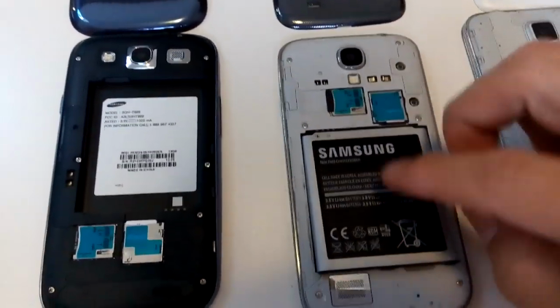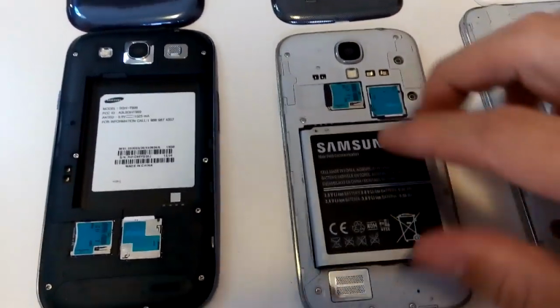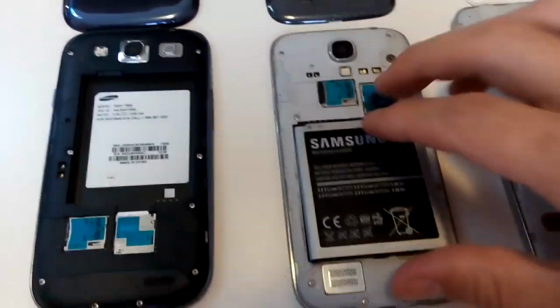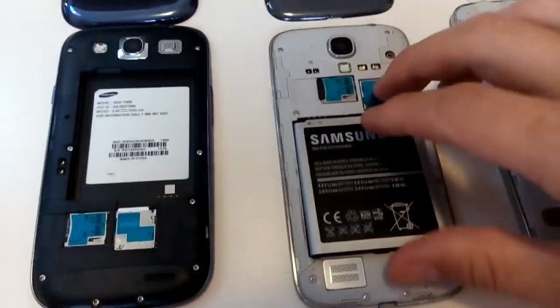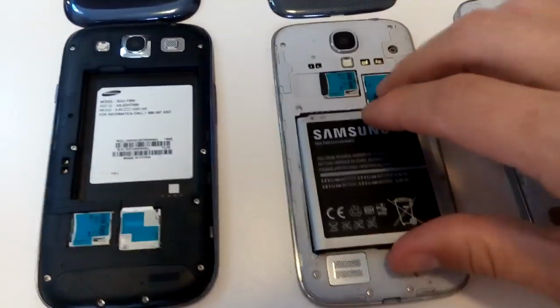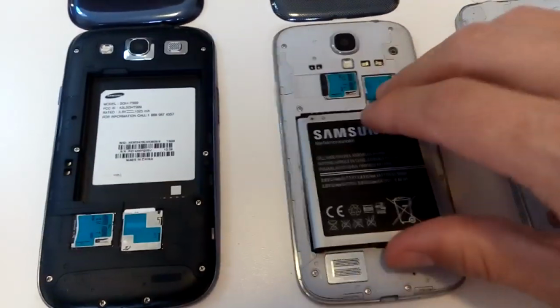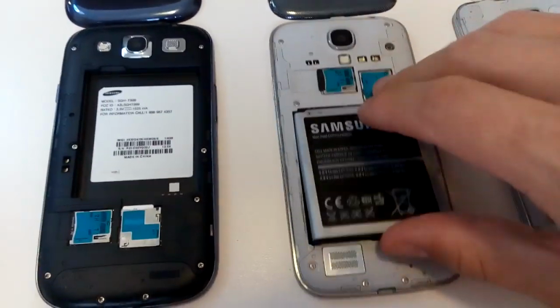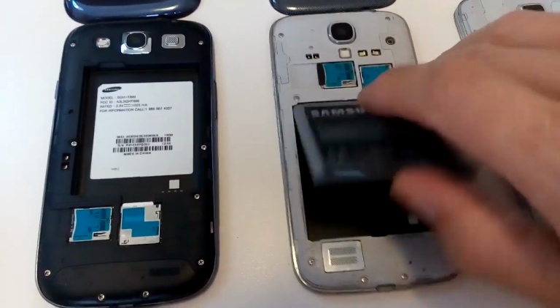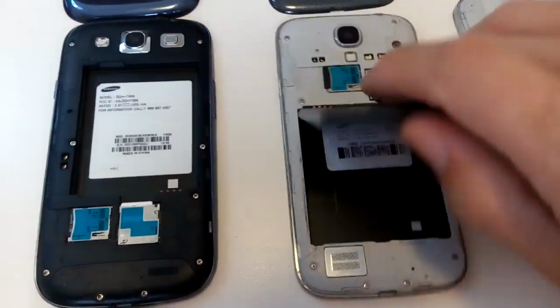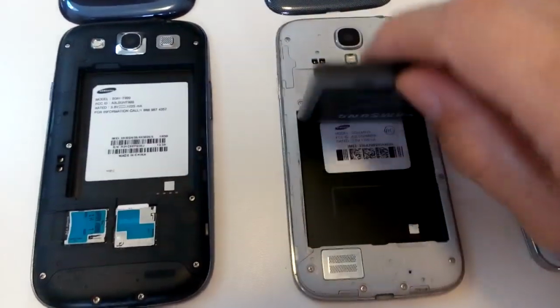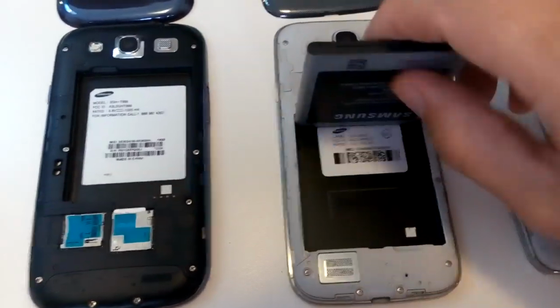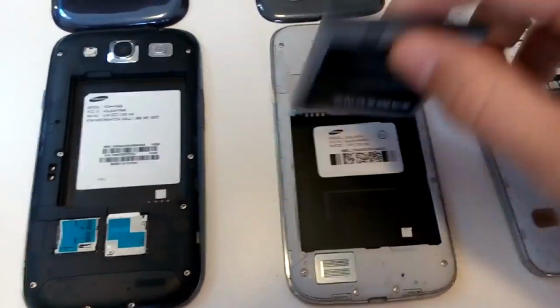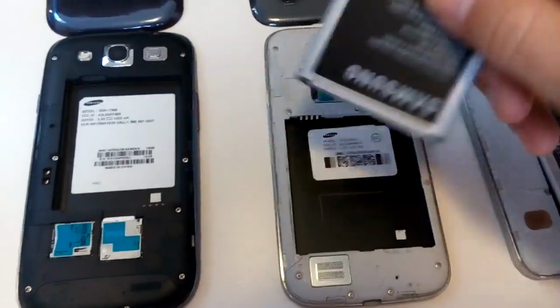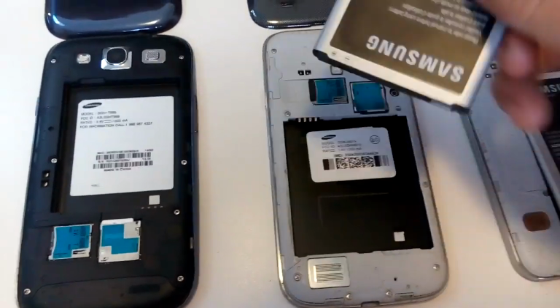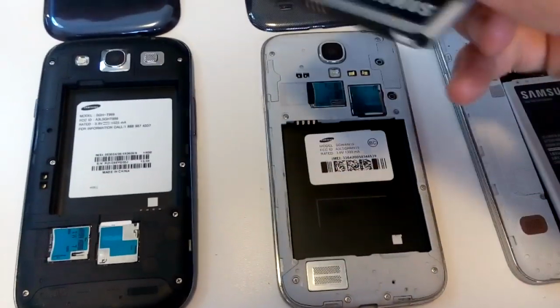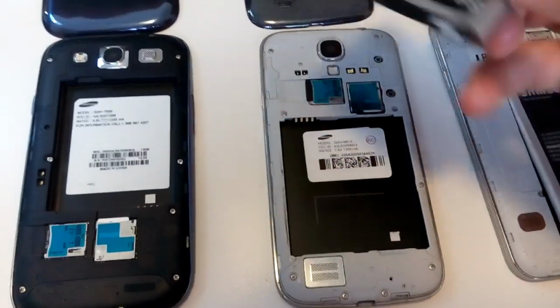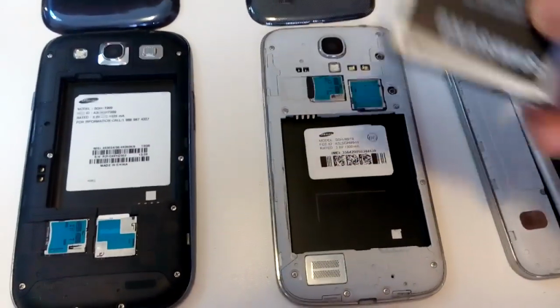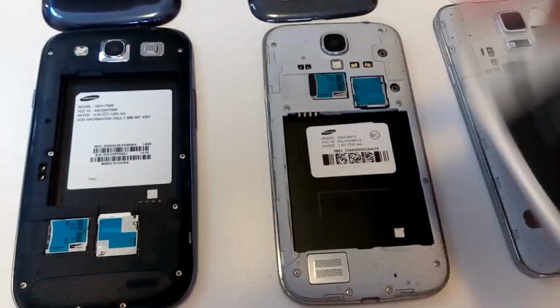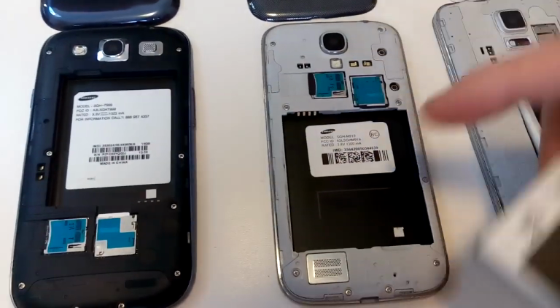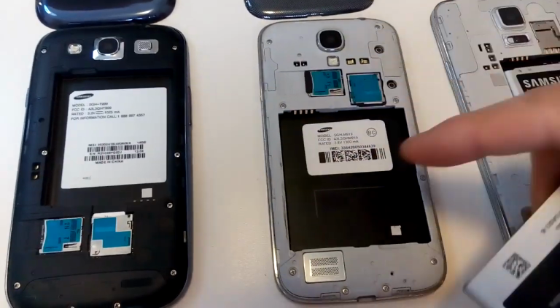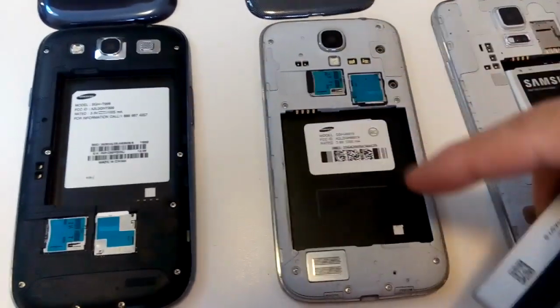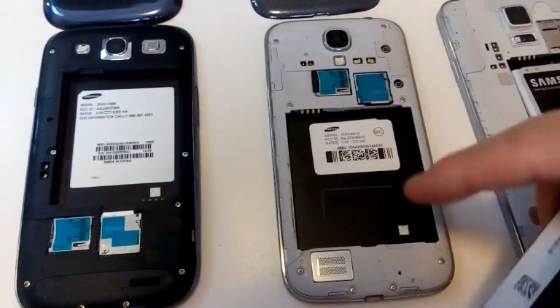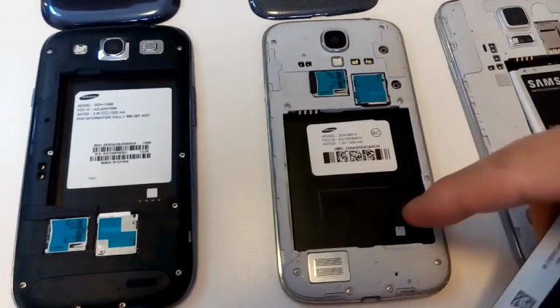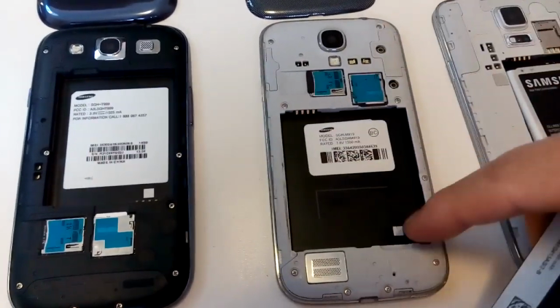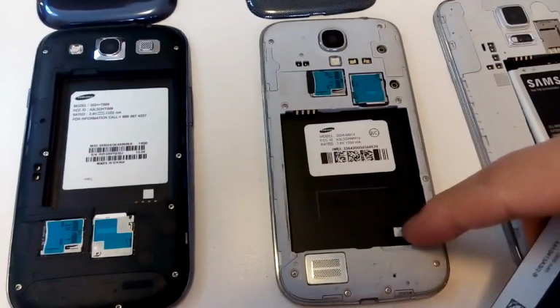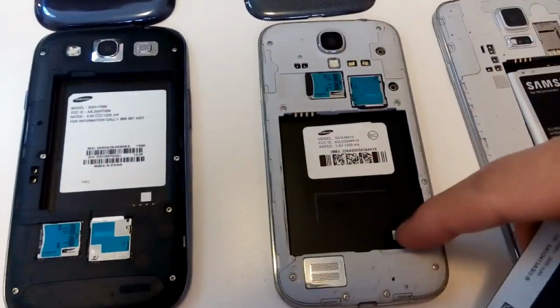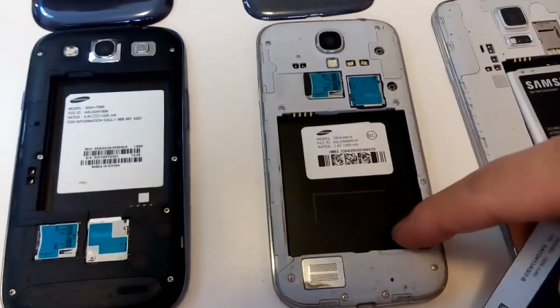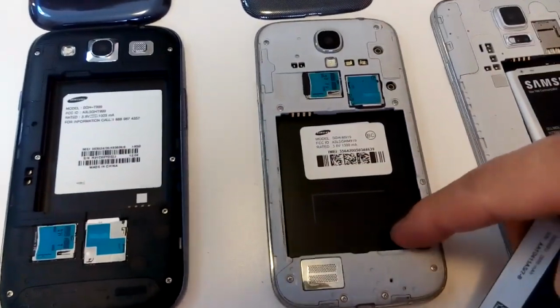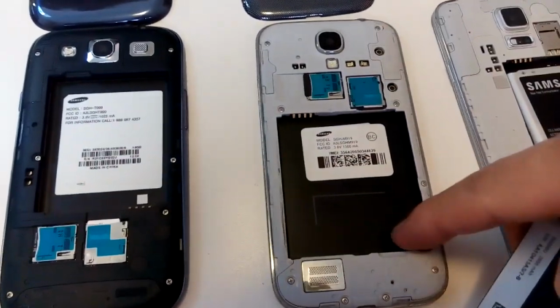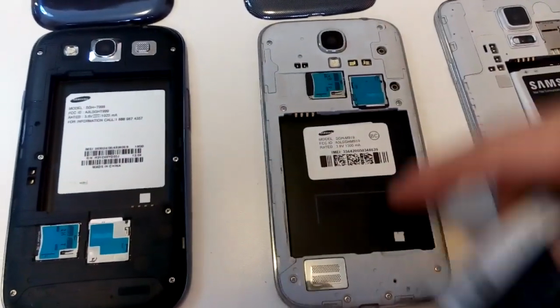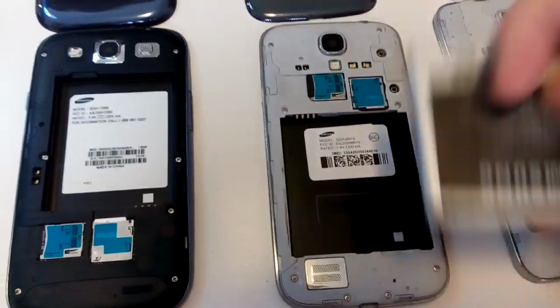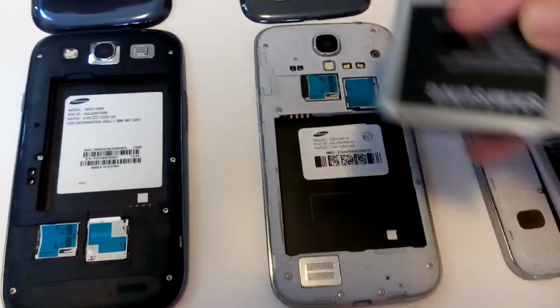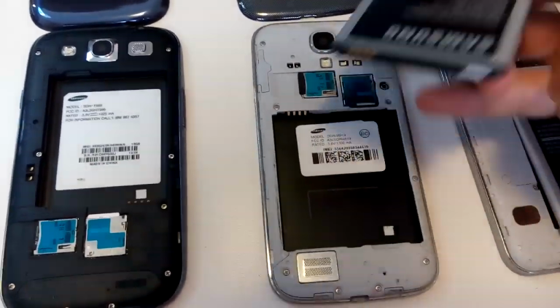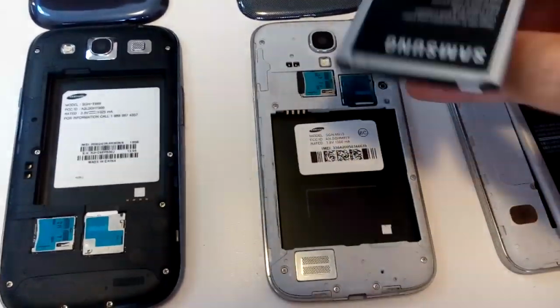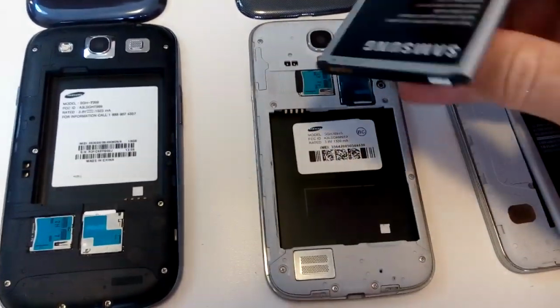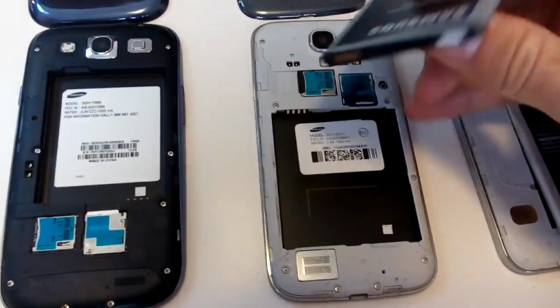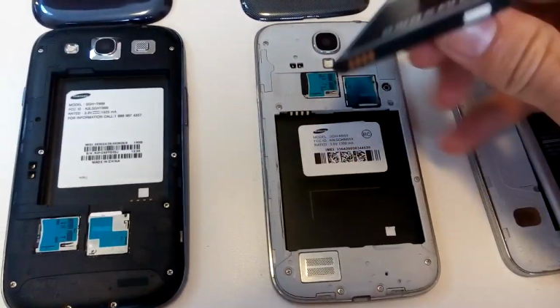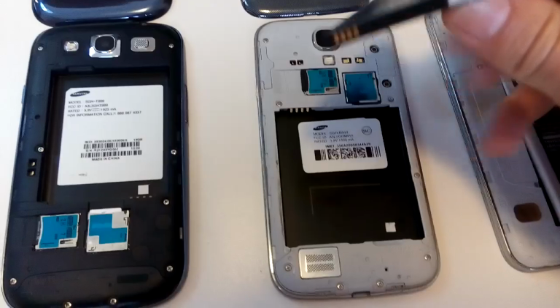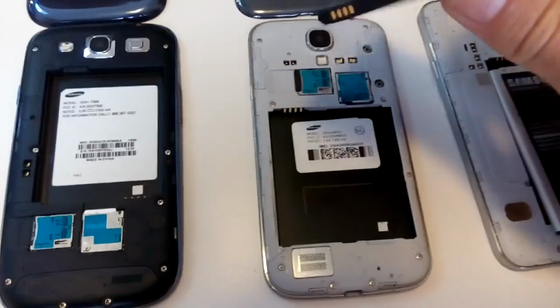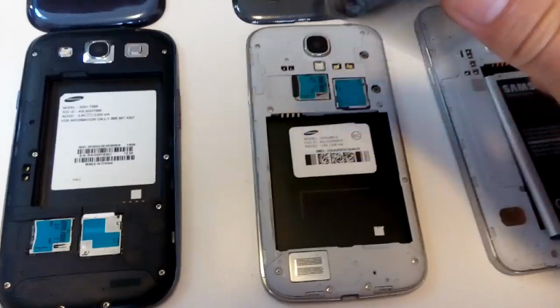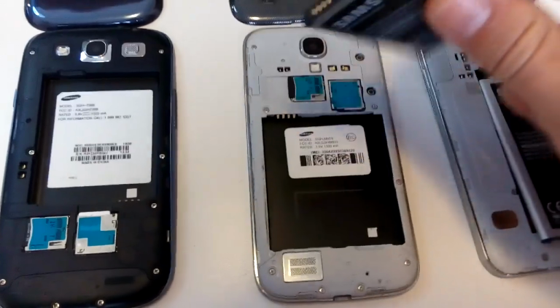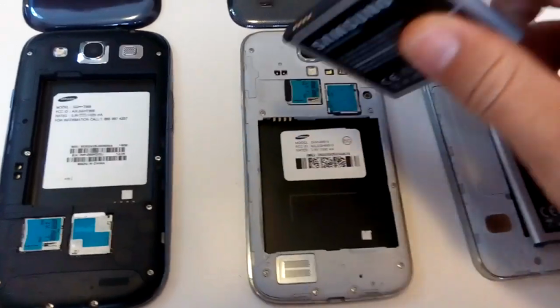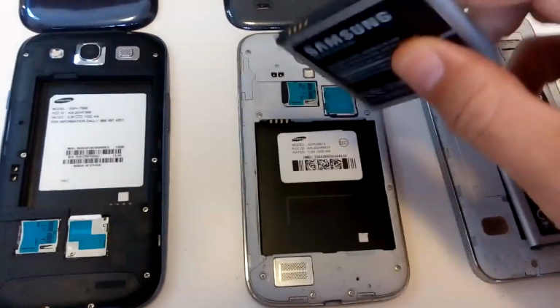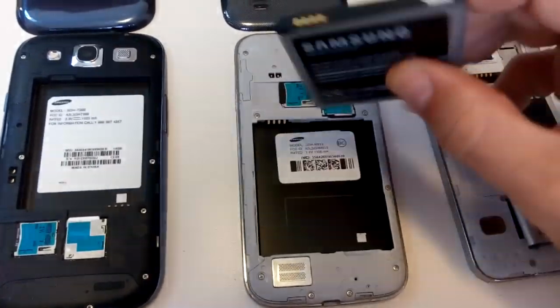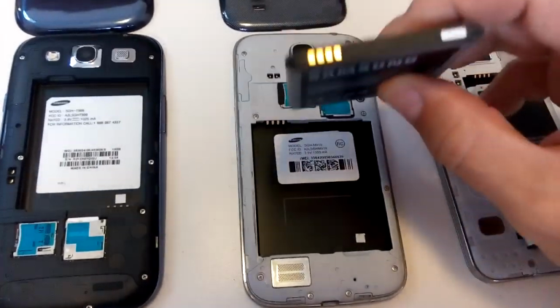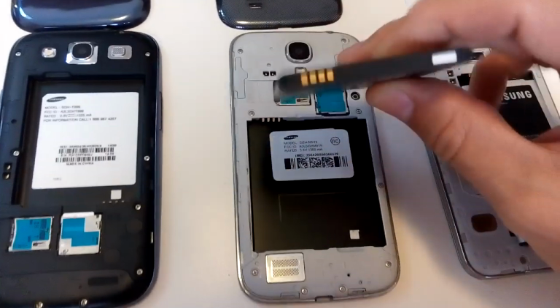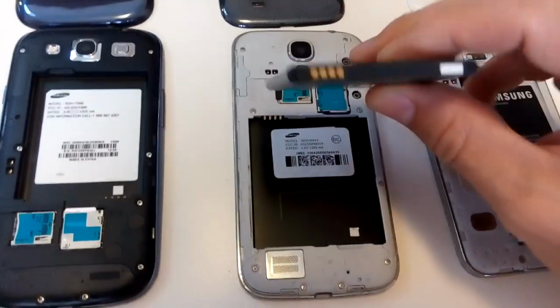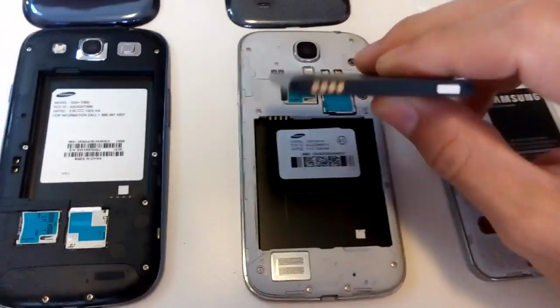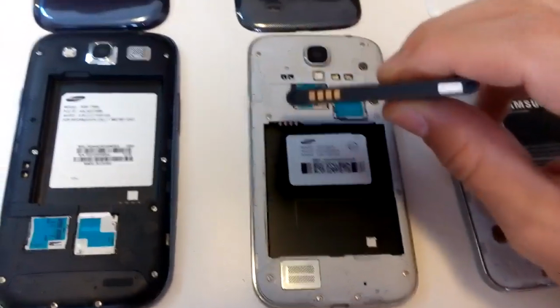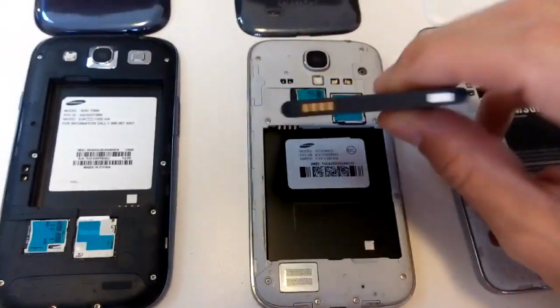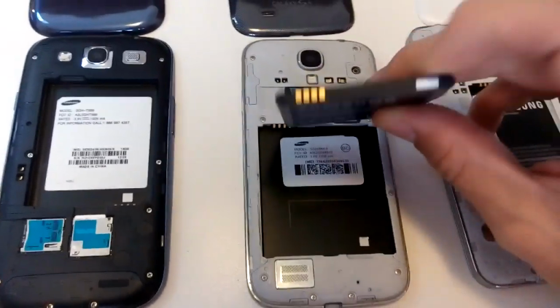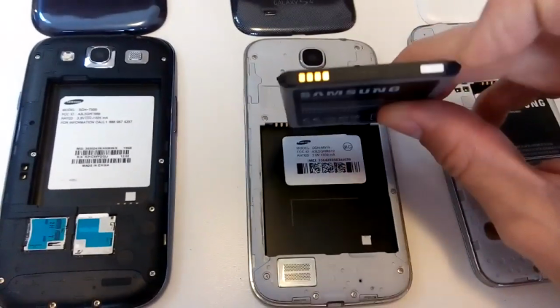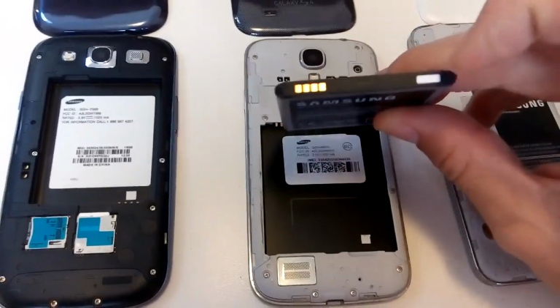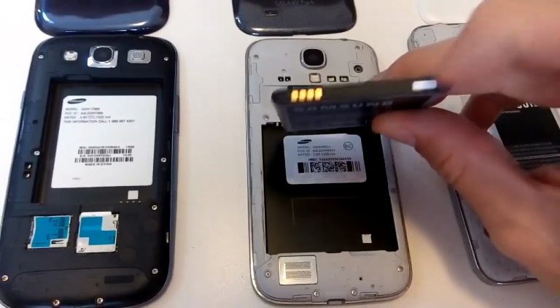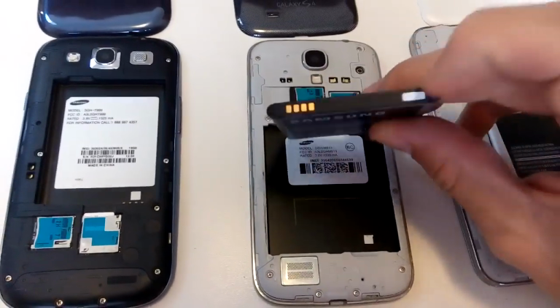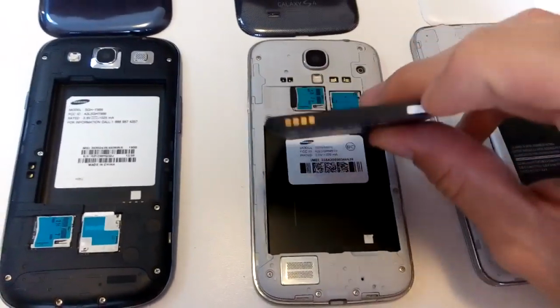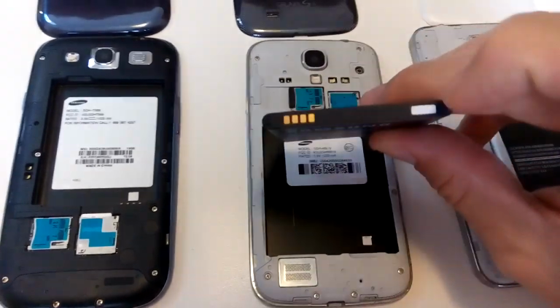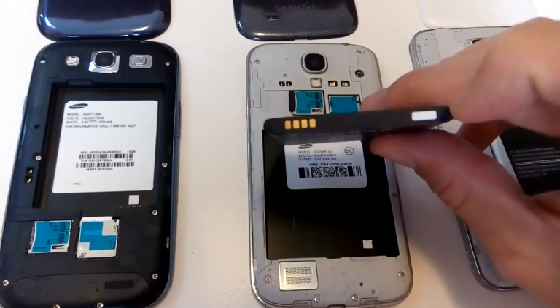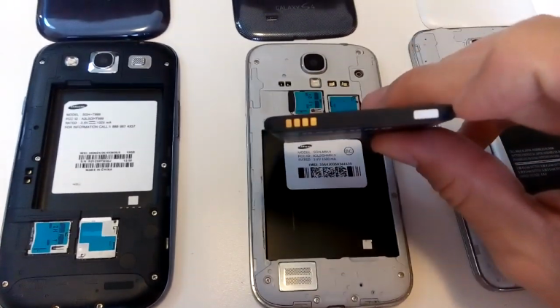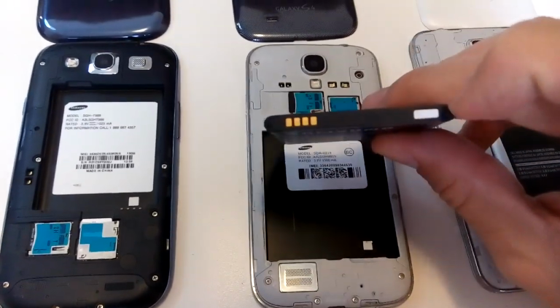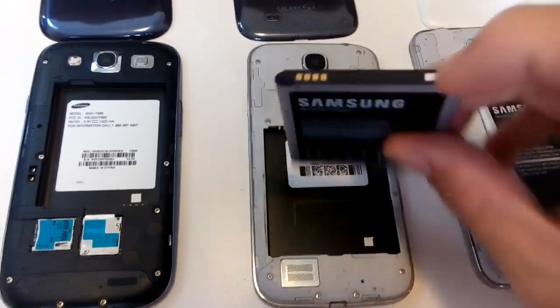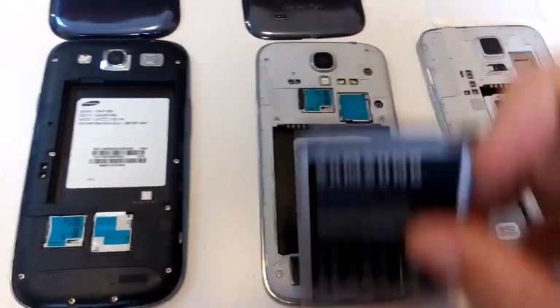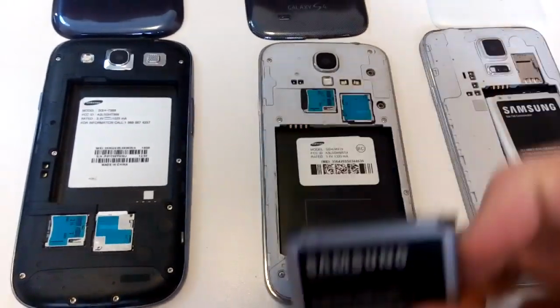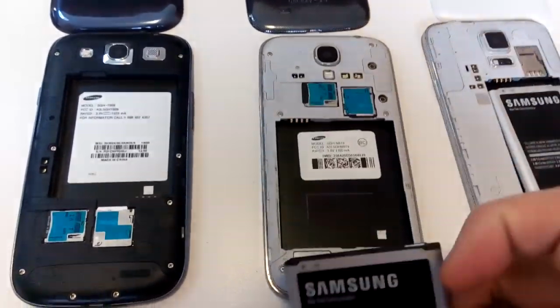Here's the S4. I'll pop this out. Right away you can see a sticker there, and you can see a sticker on the OEM battery as well.